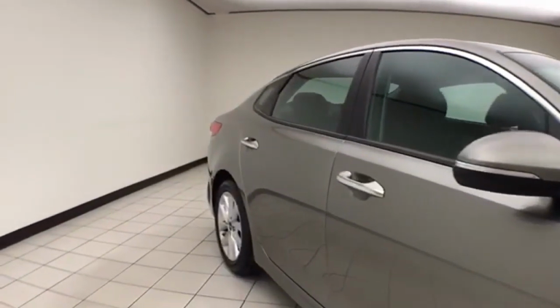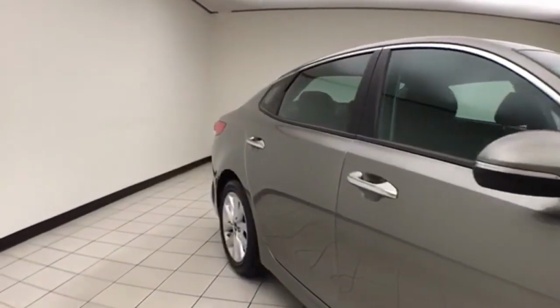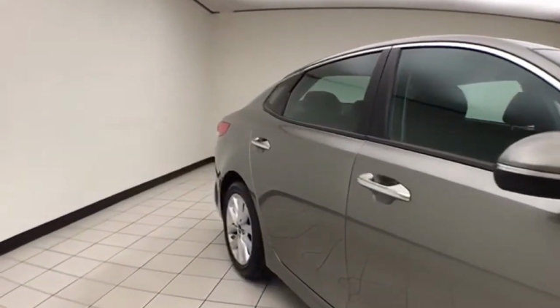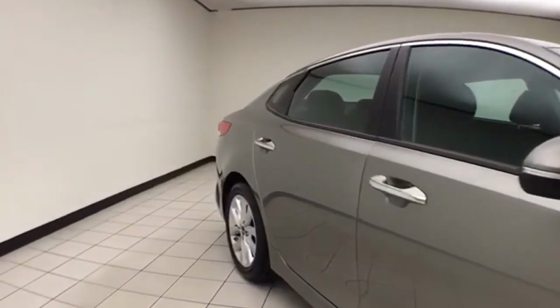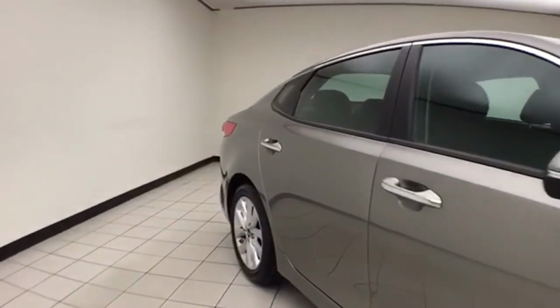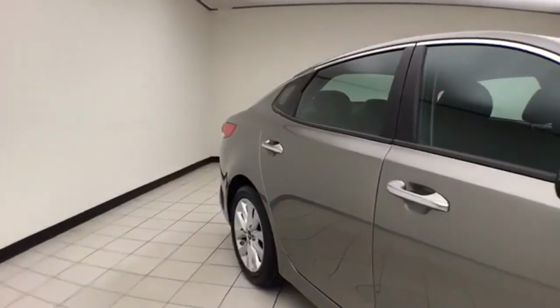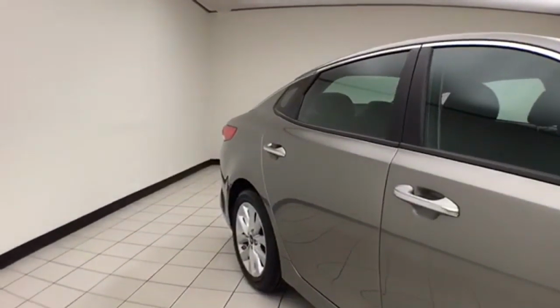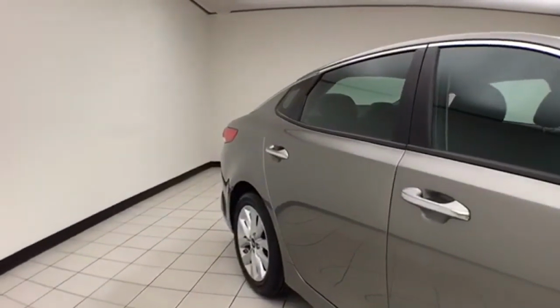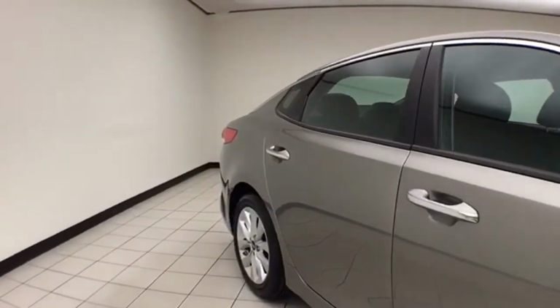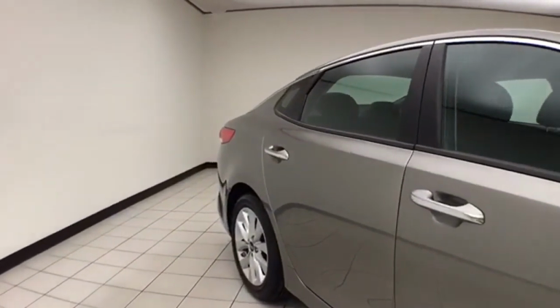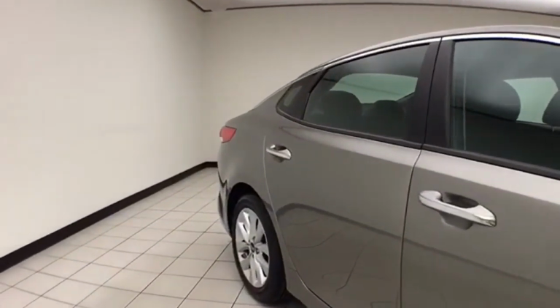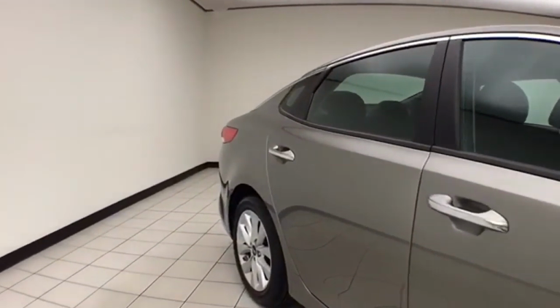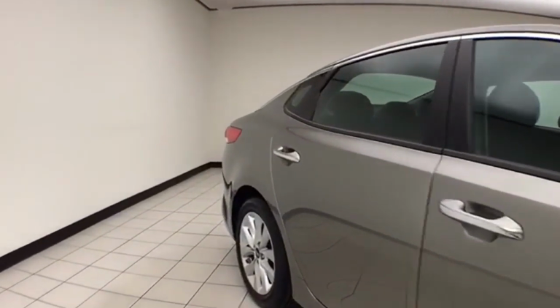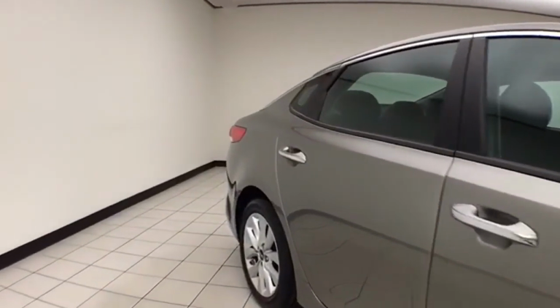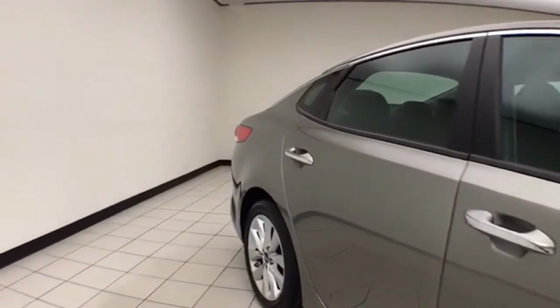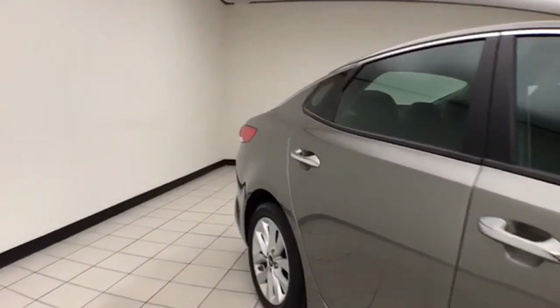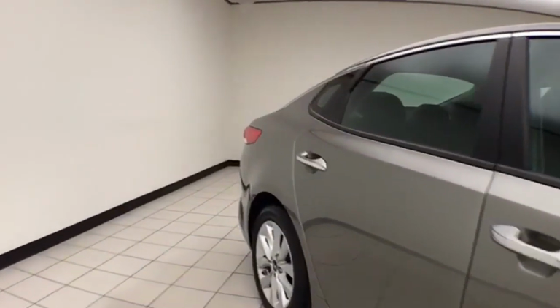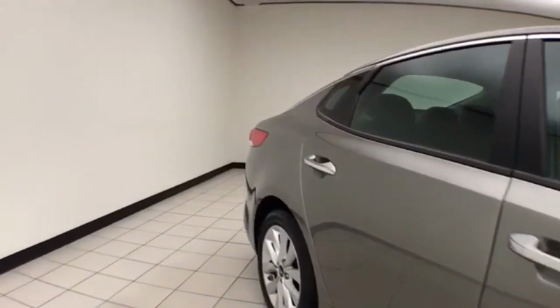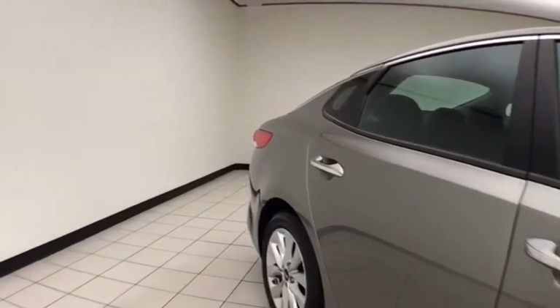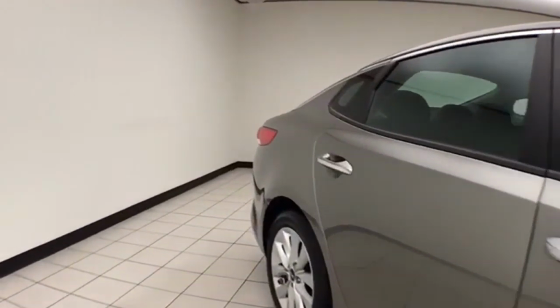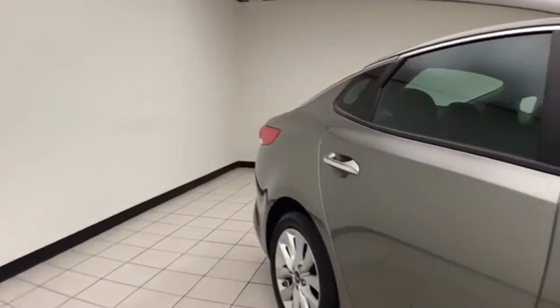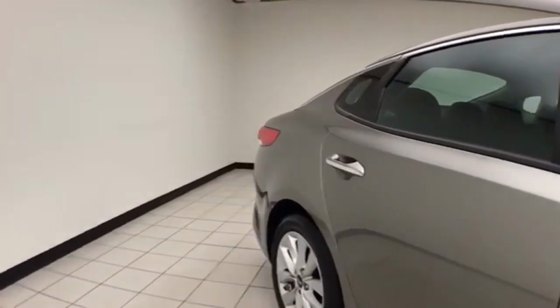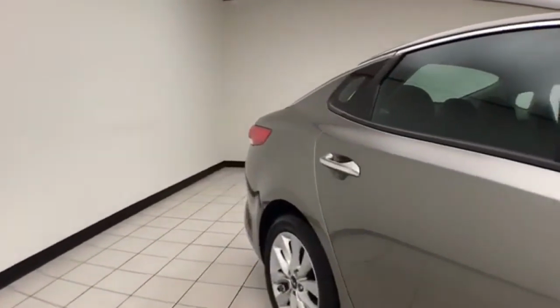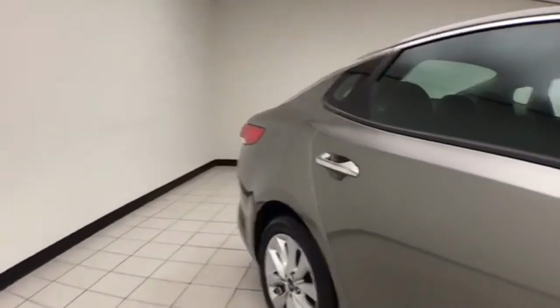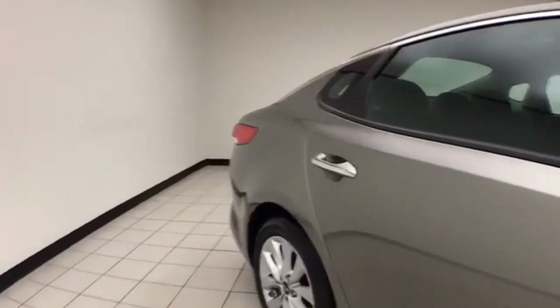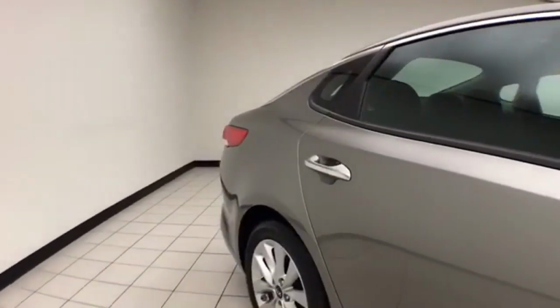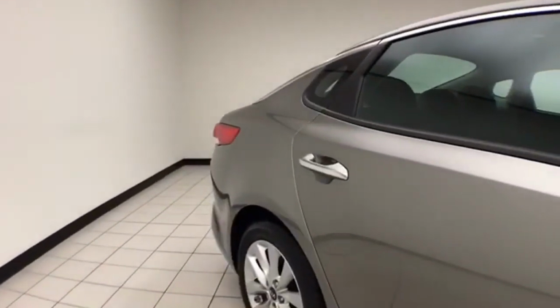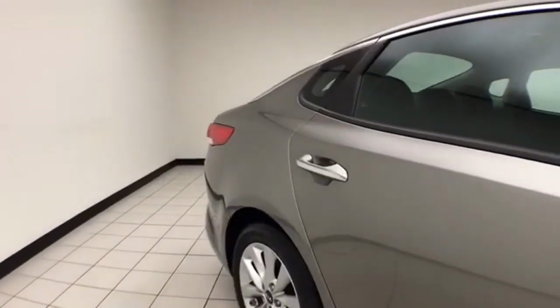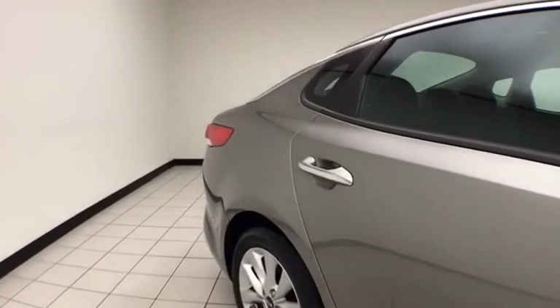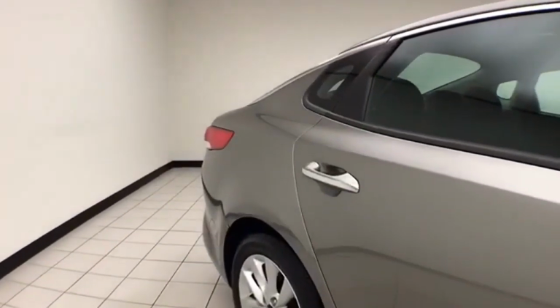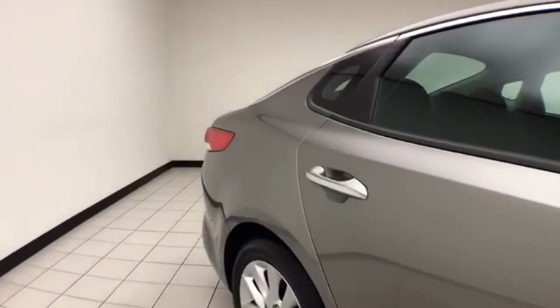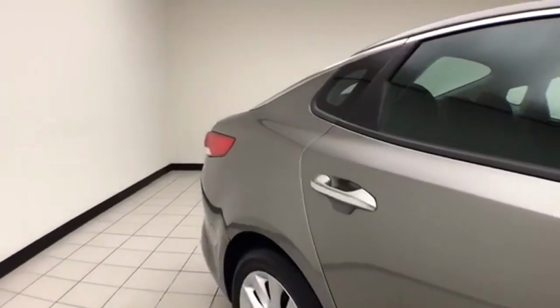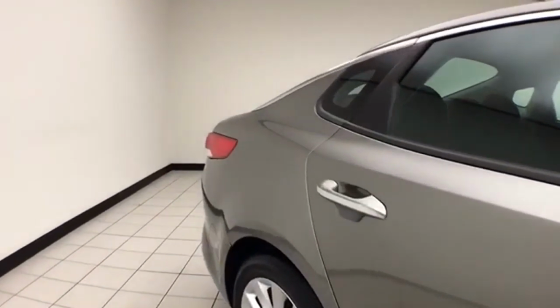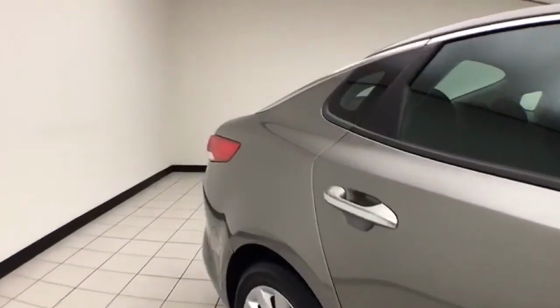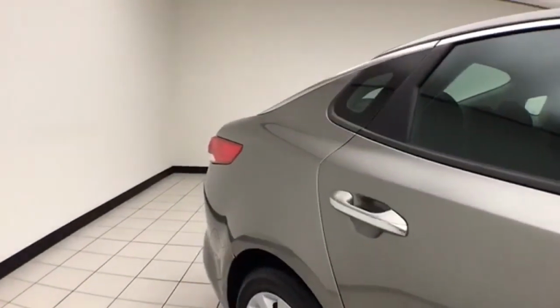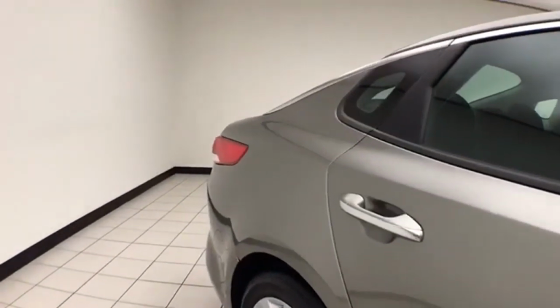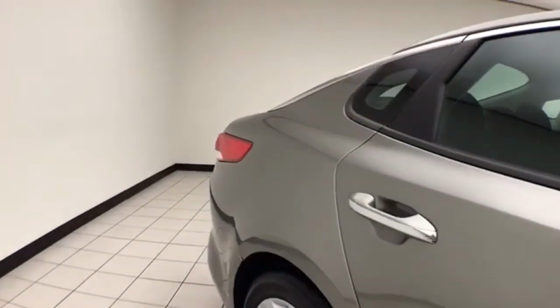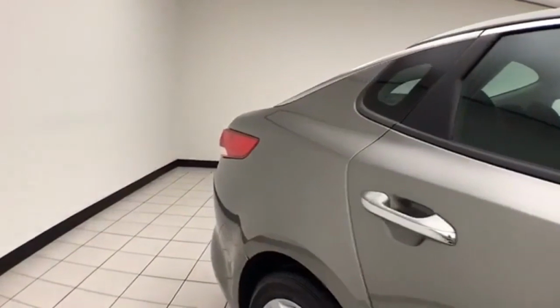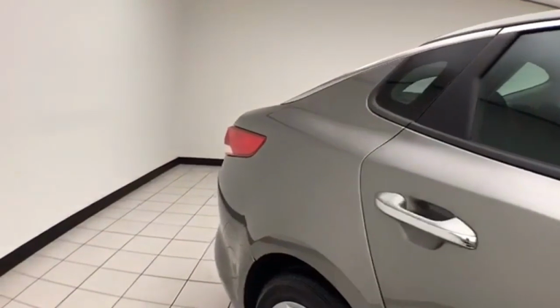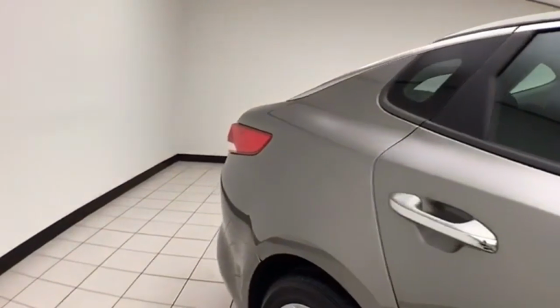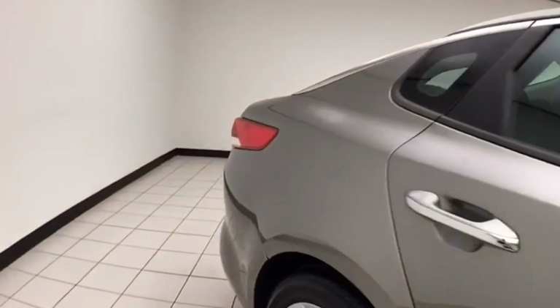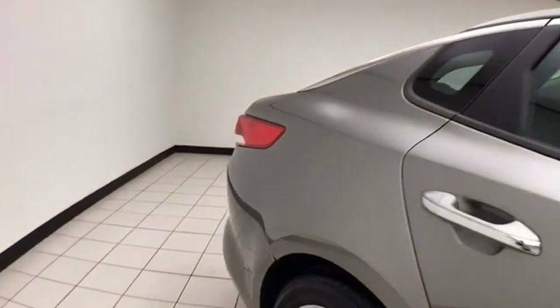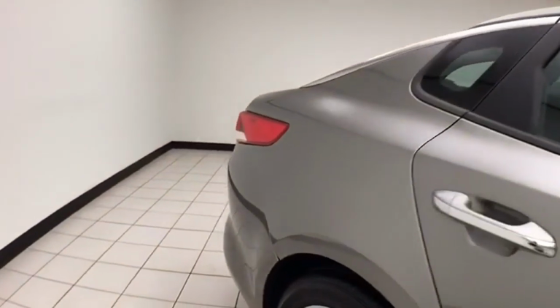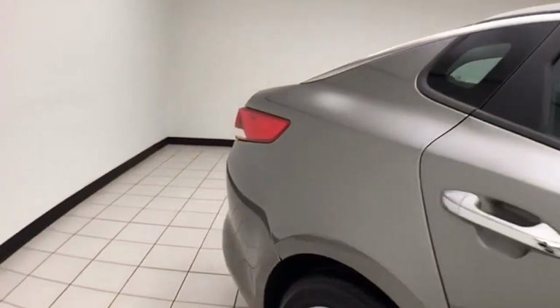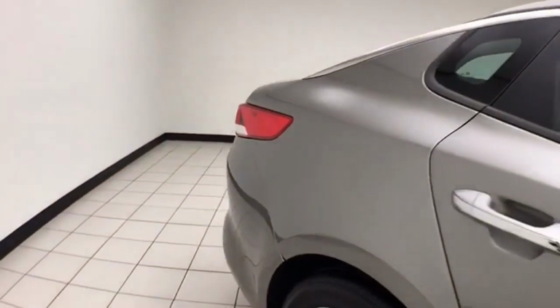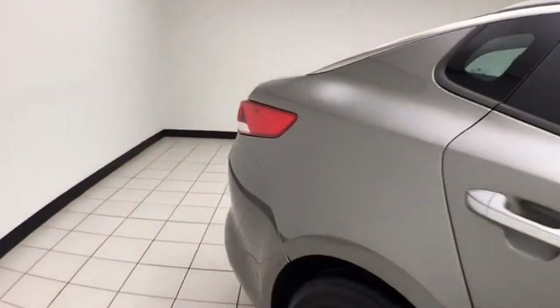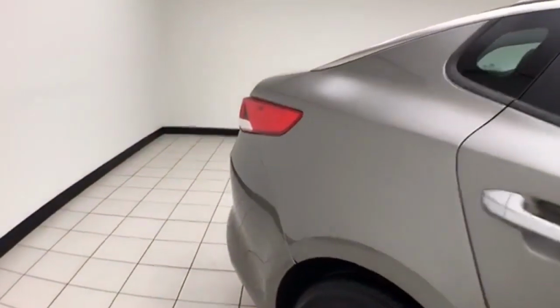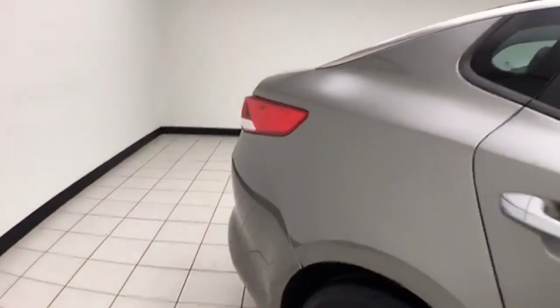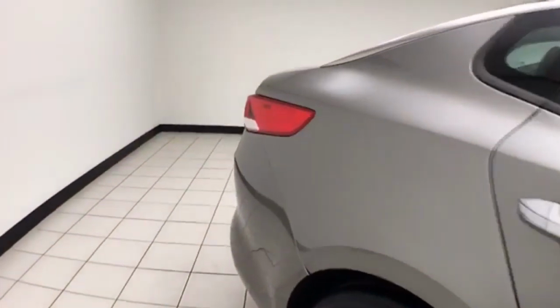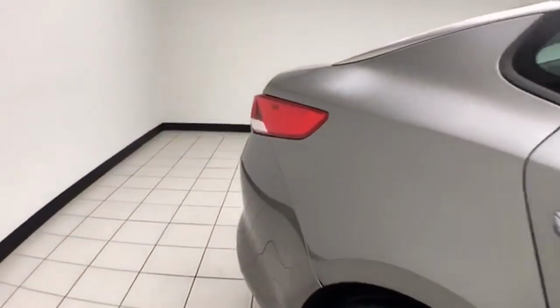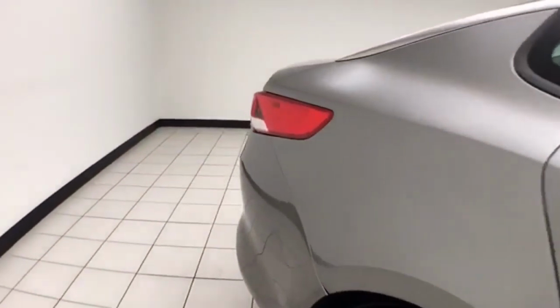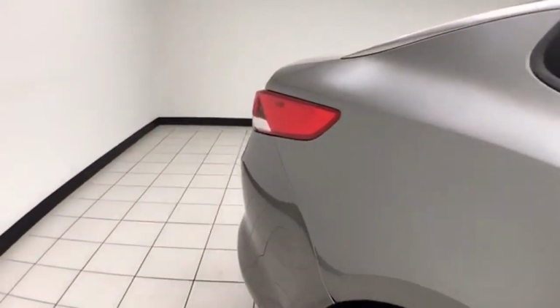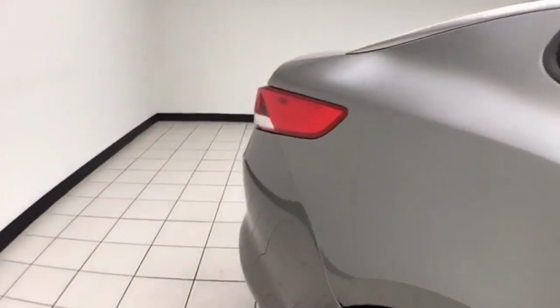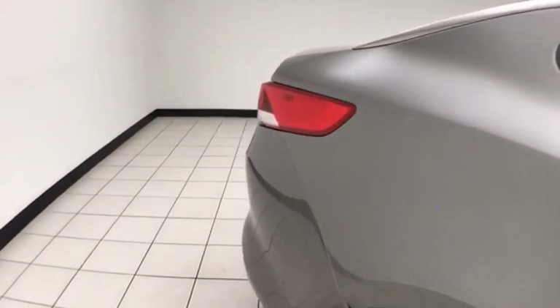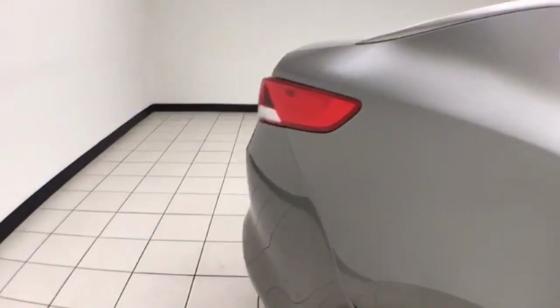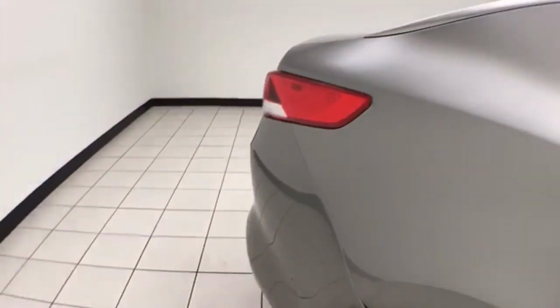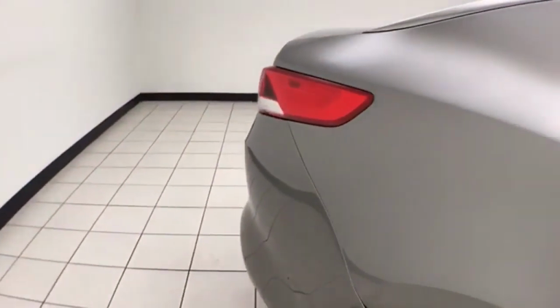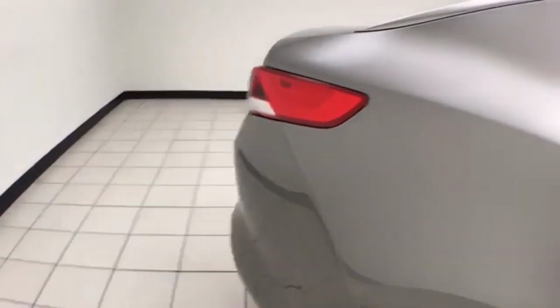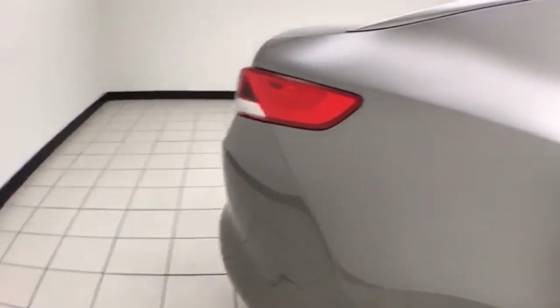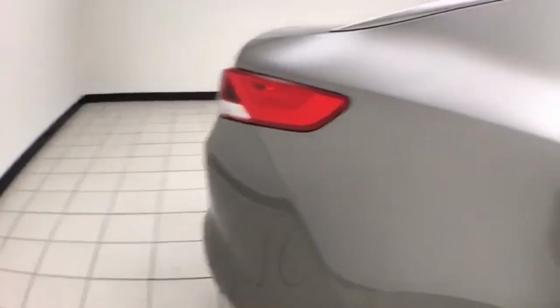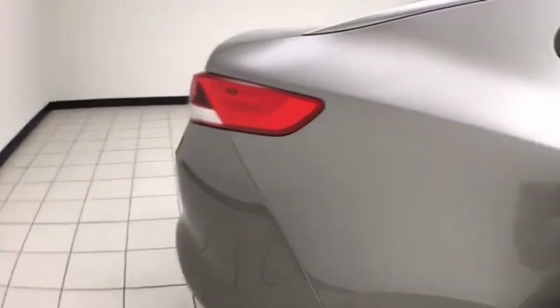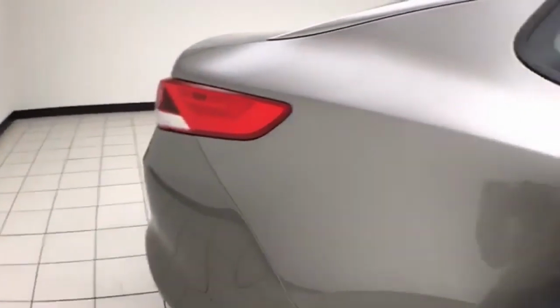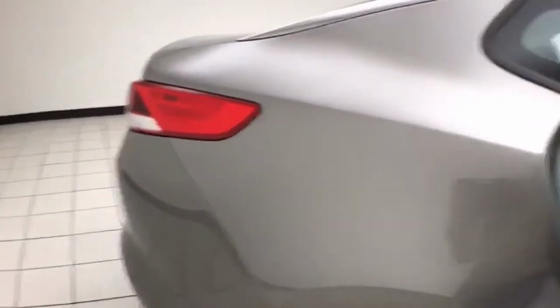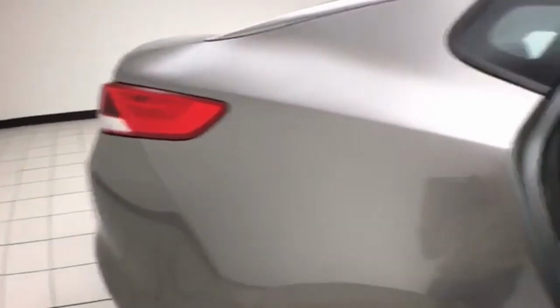Titanium silver metallic in color. The Optima is a very safe vehicle — five-star front-end and side government crash rating.